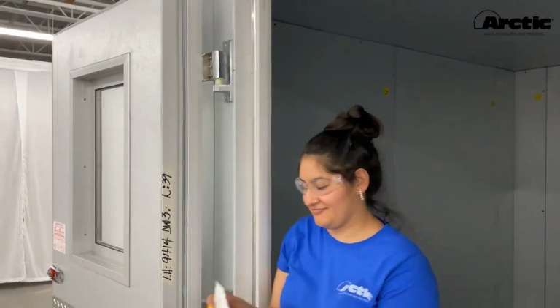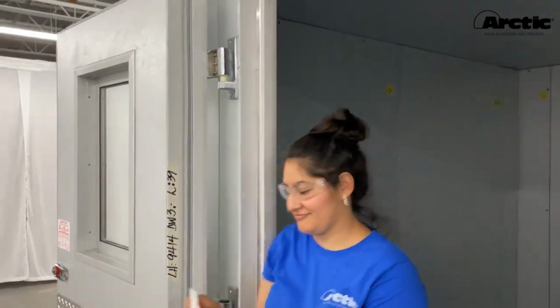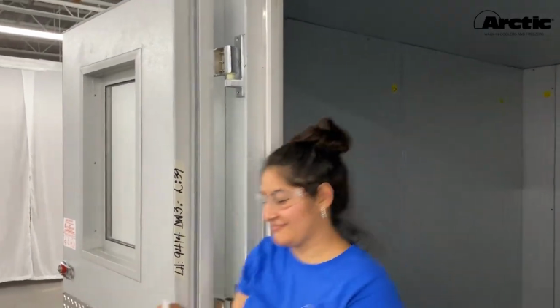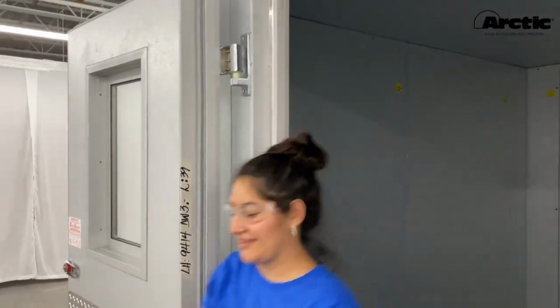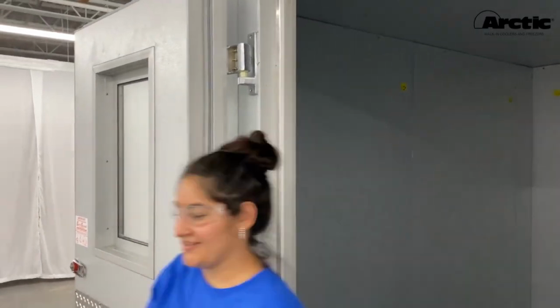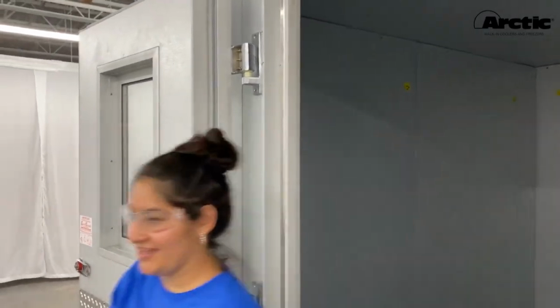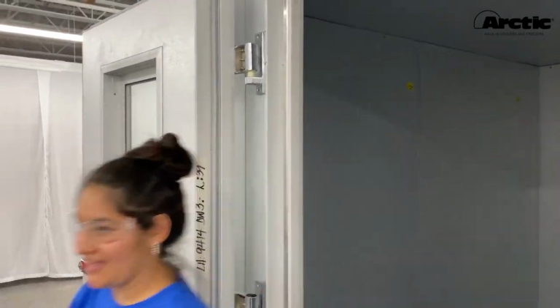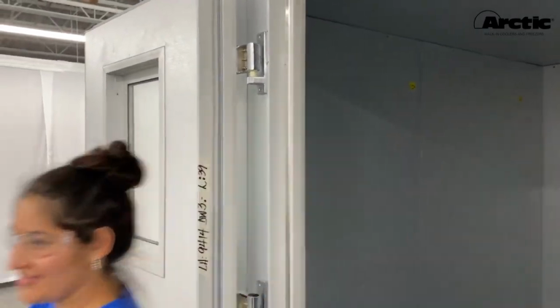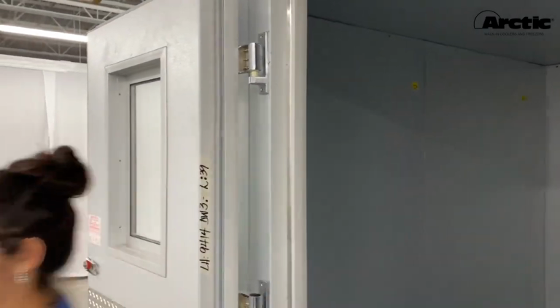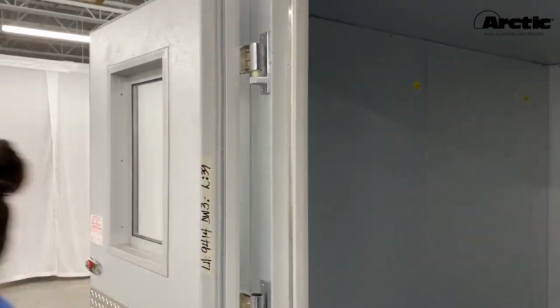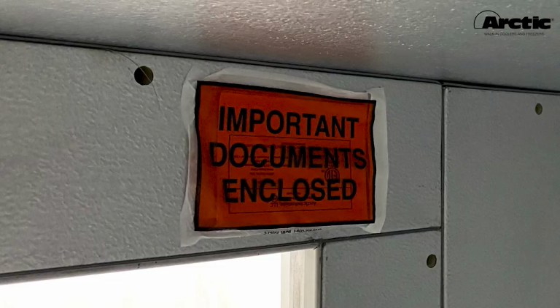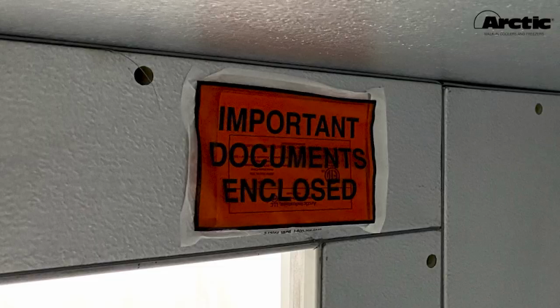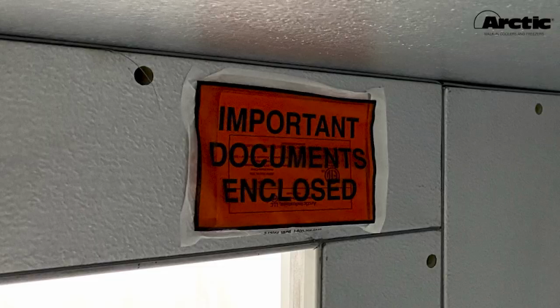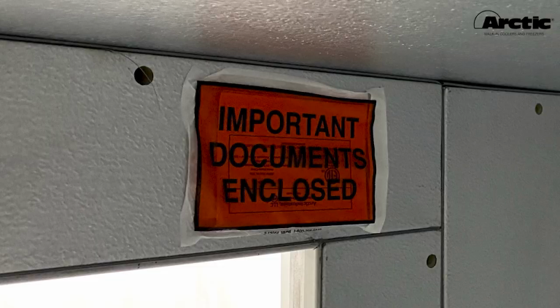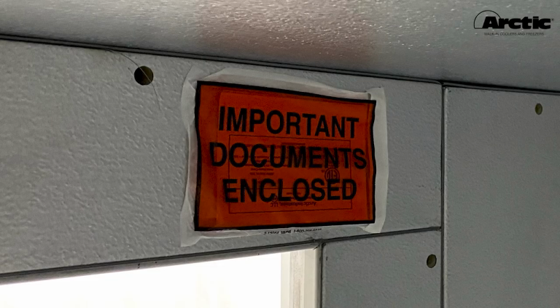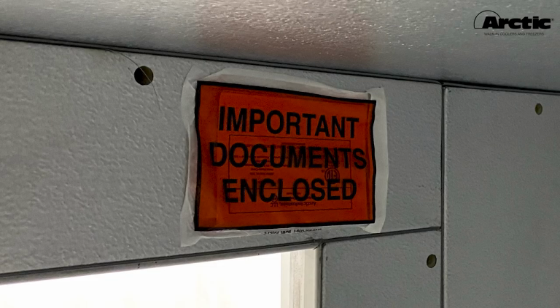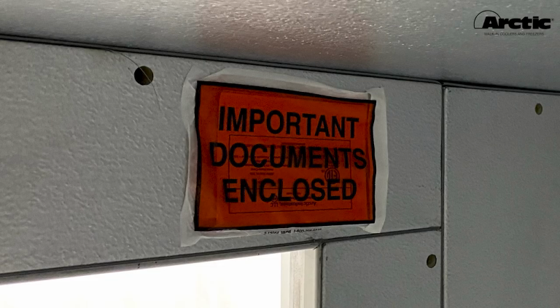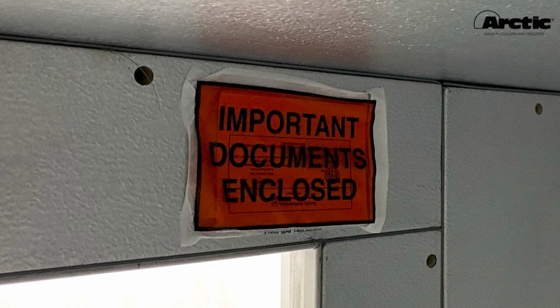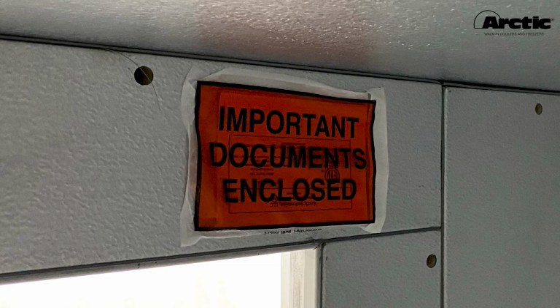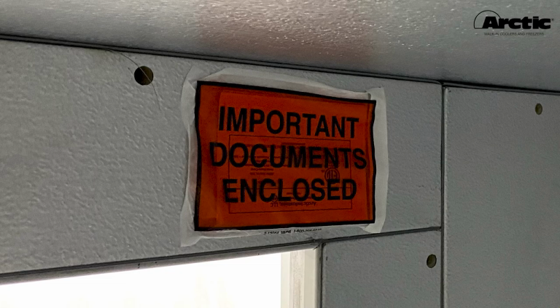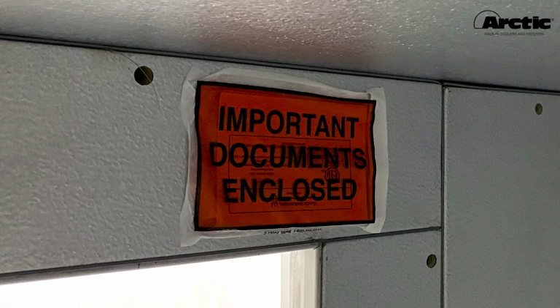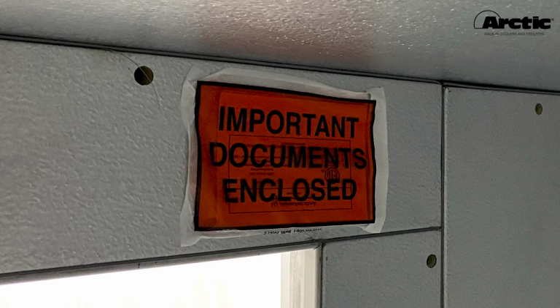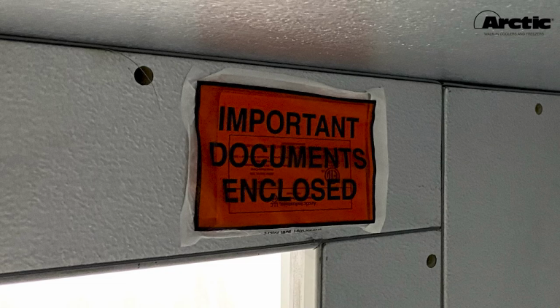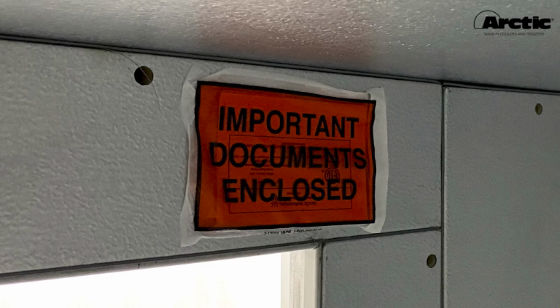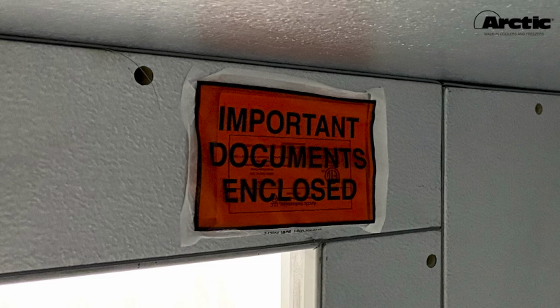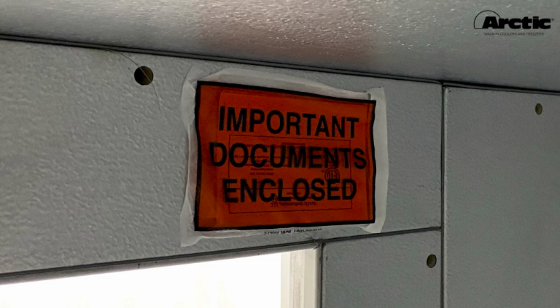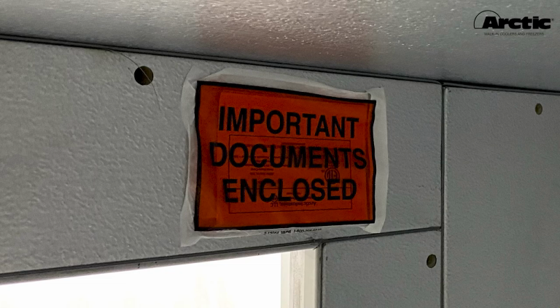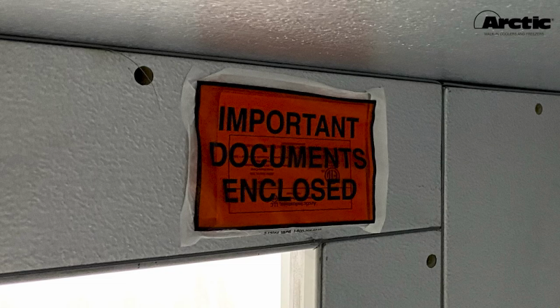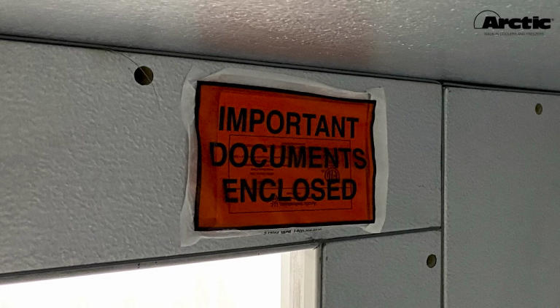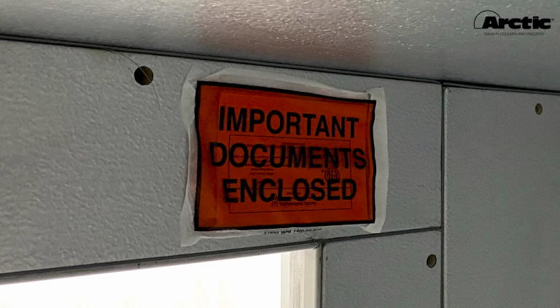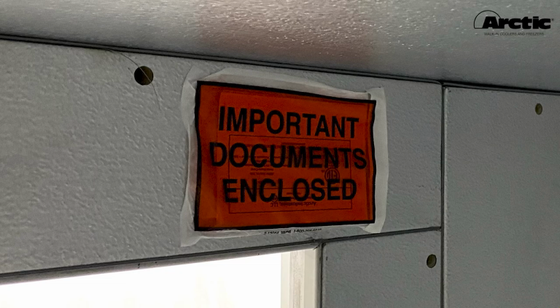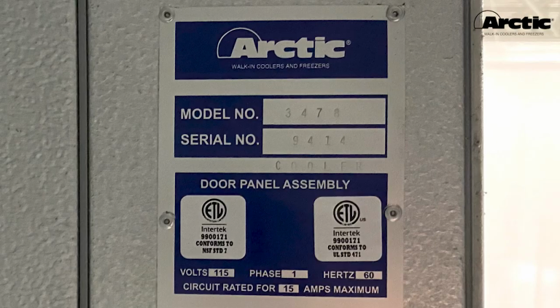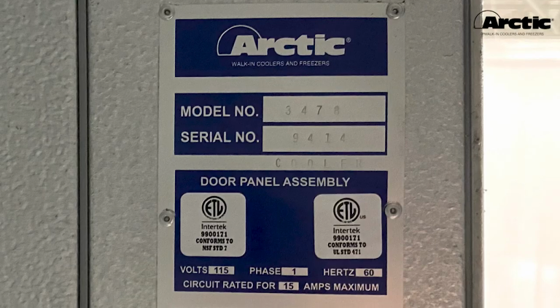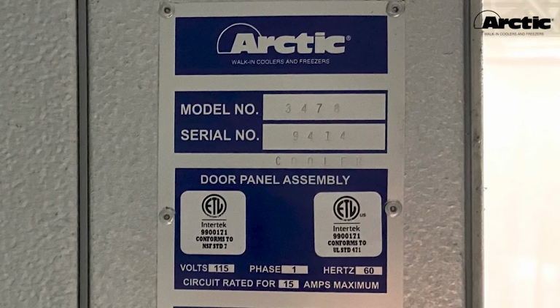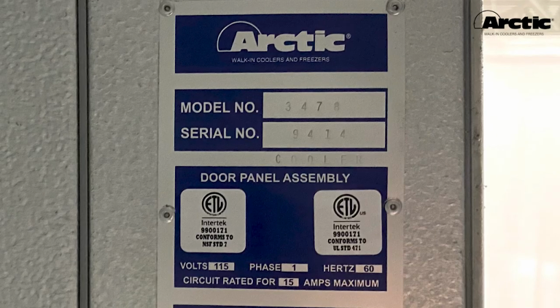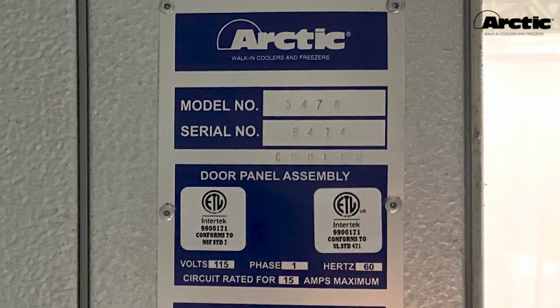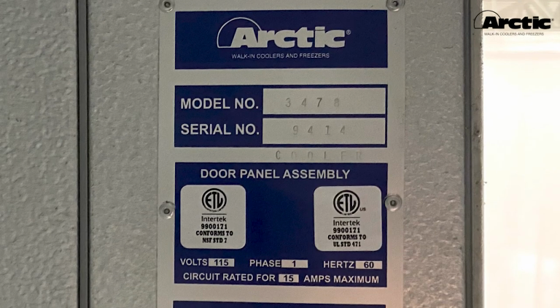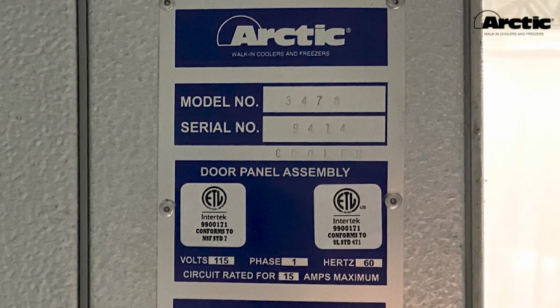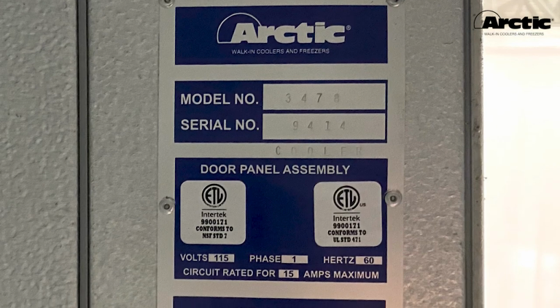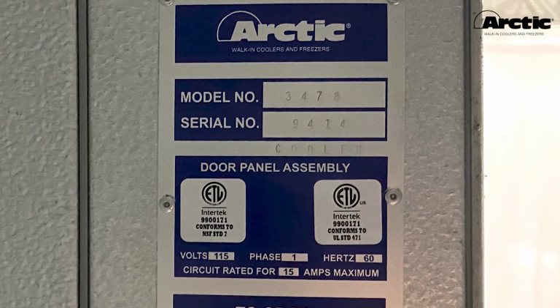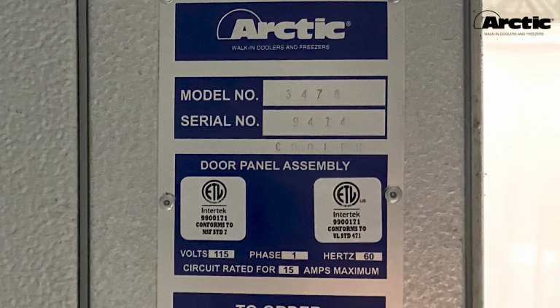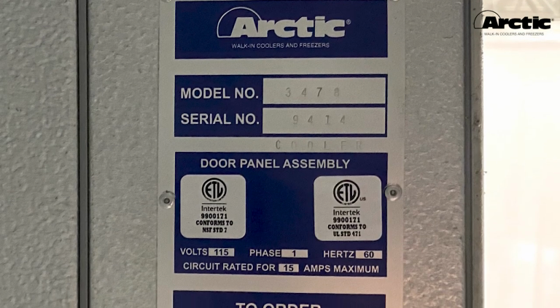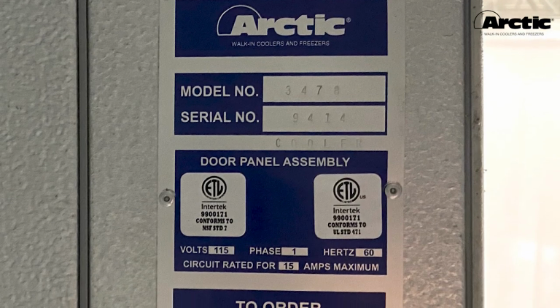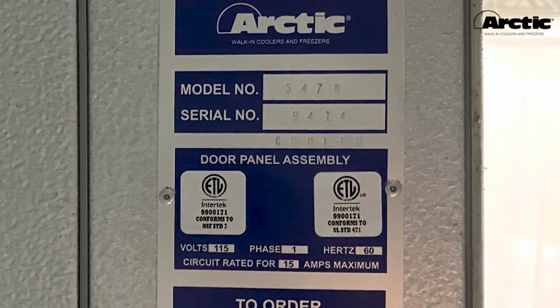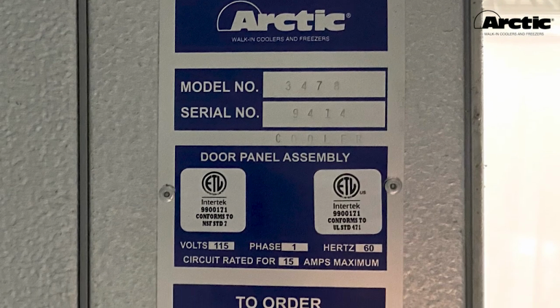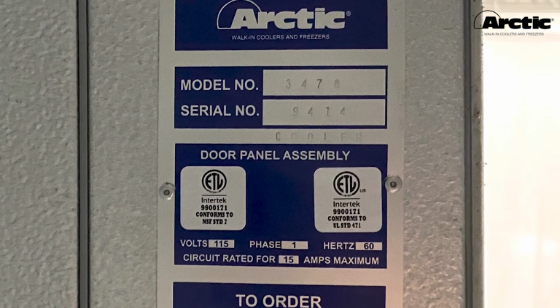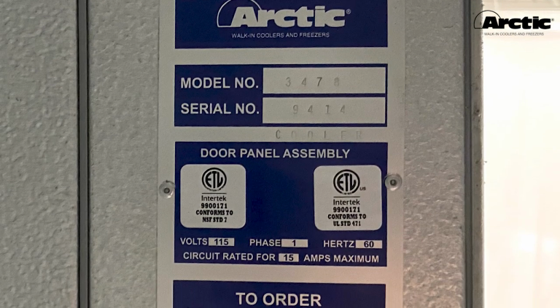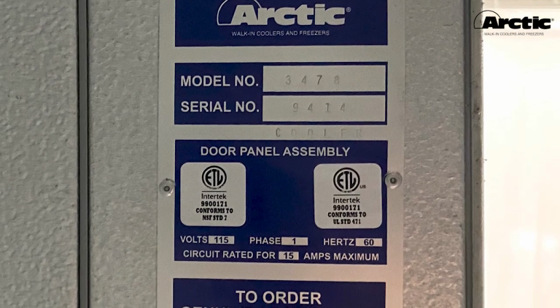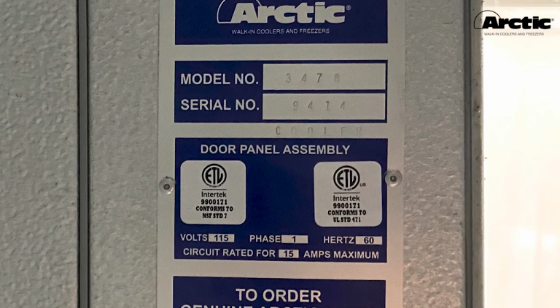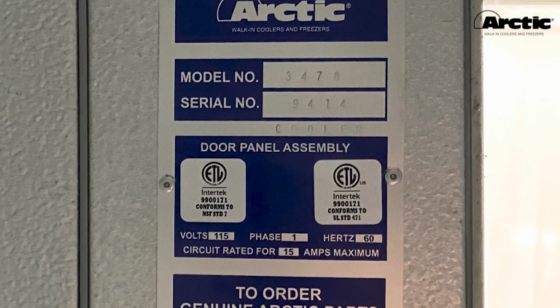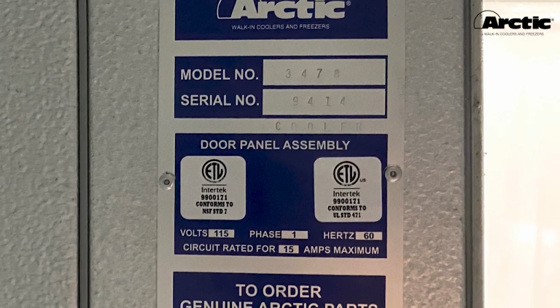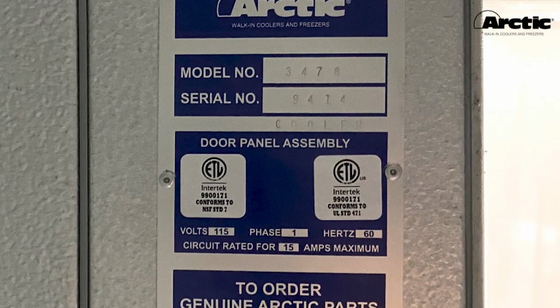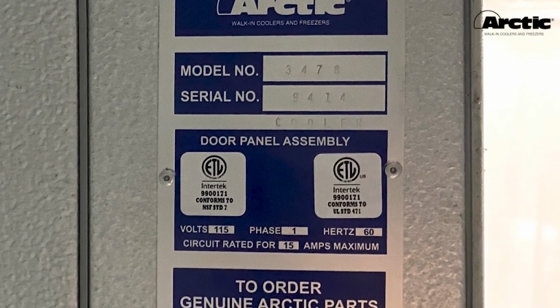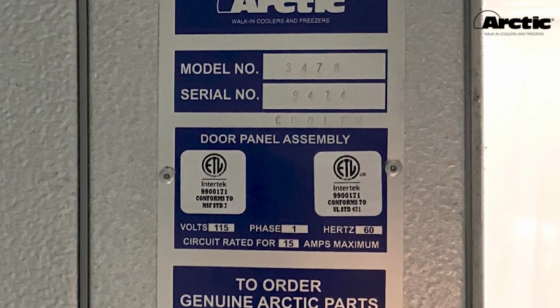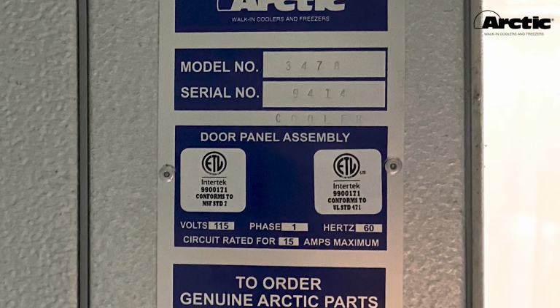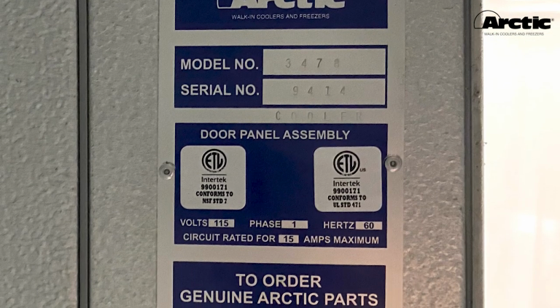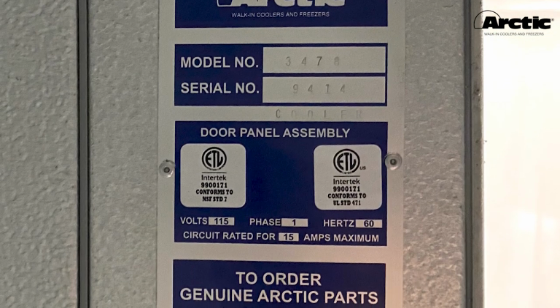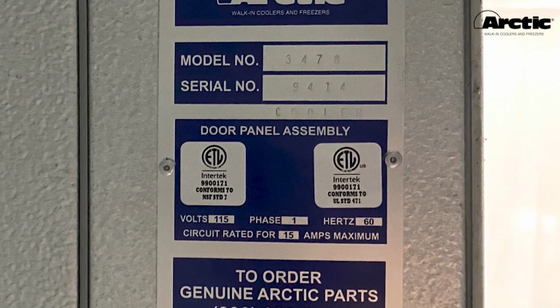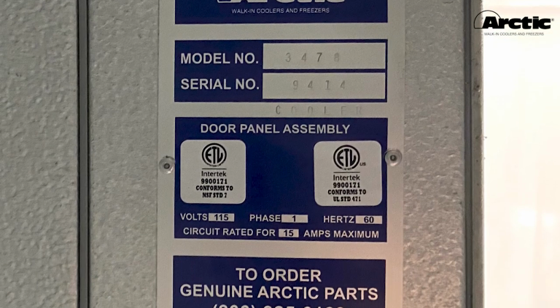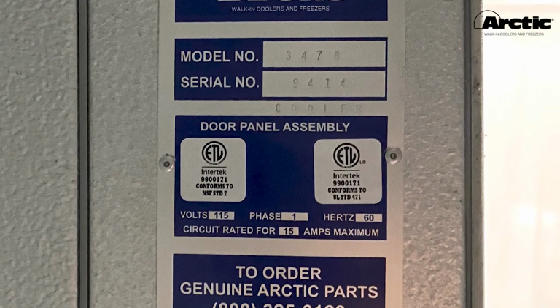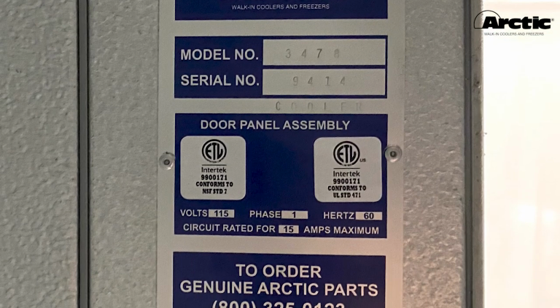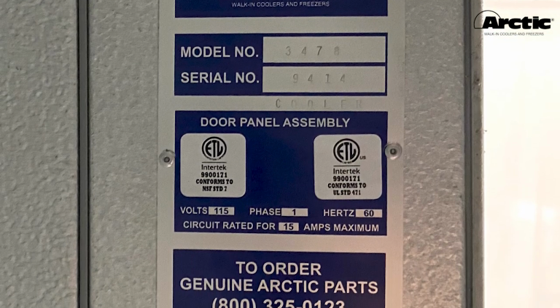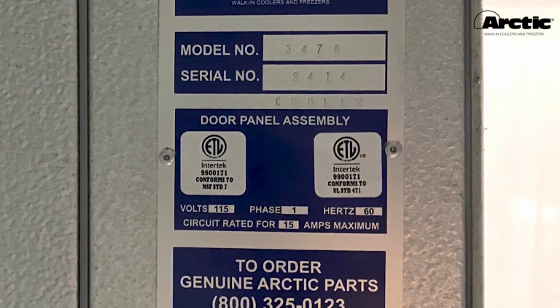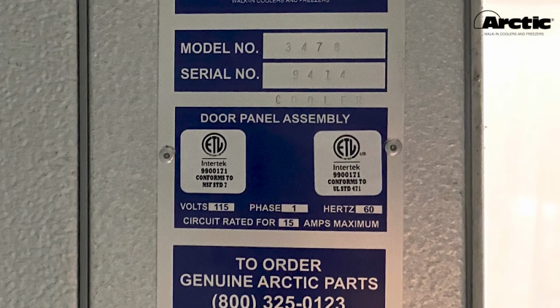Check the door for correct operation — open the door less than 90 degrees and let it close by itself, making sure it closes easily and makes a good seal with the frame. Remove any plastic protective film from the surface of the walk-in panels before use. Remove the tape protecting the door gasket, and install the provided cam lock access hole plugs.